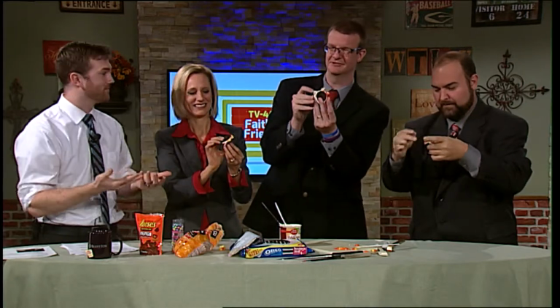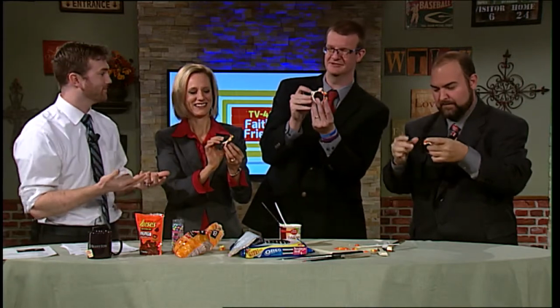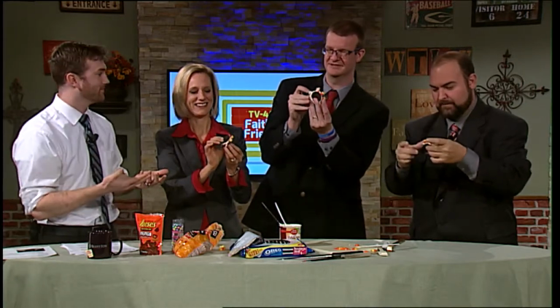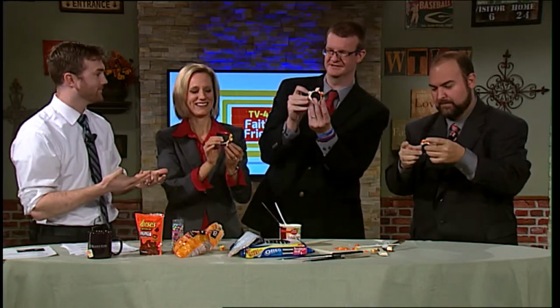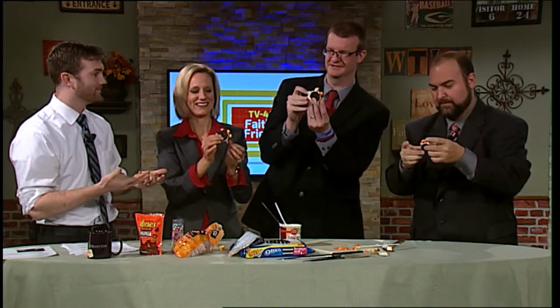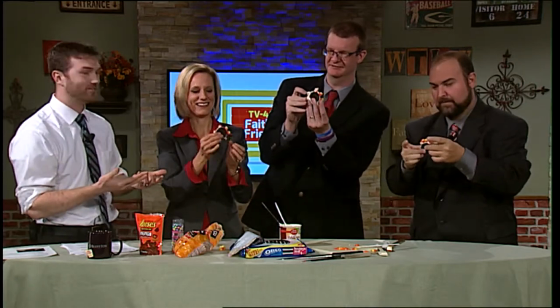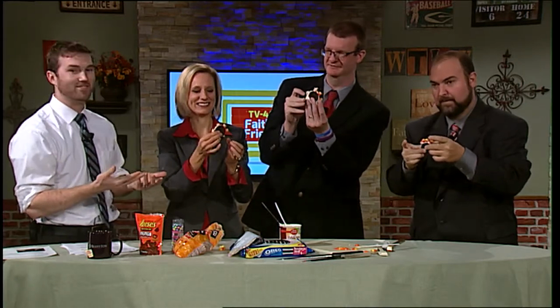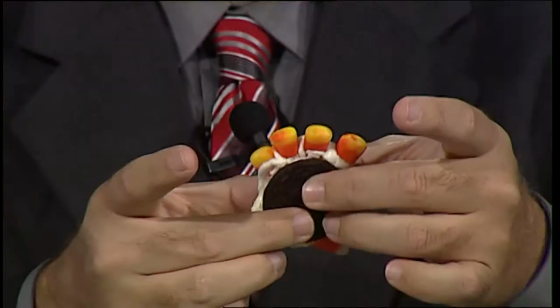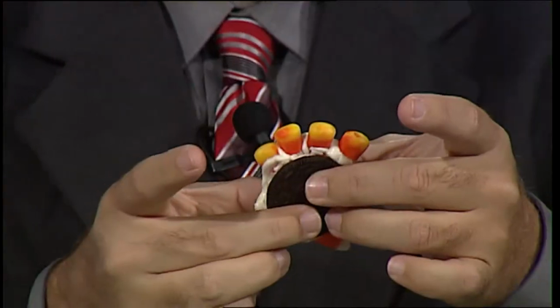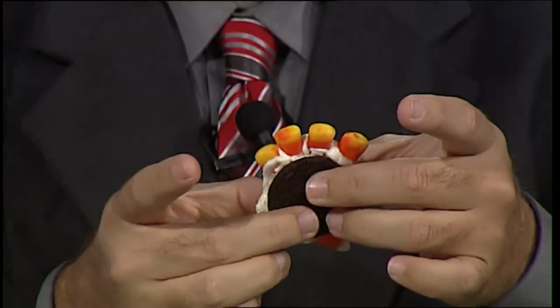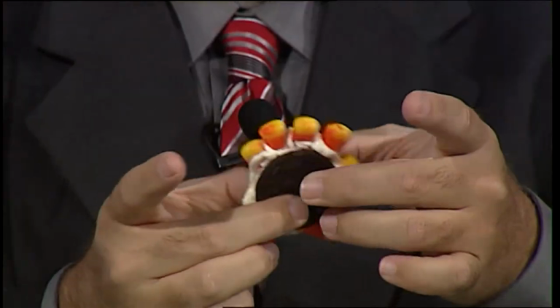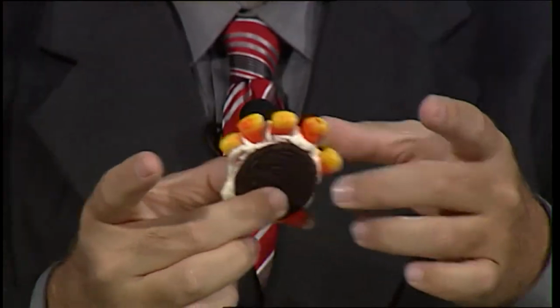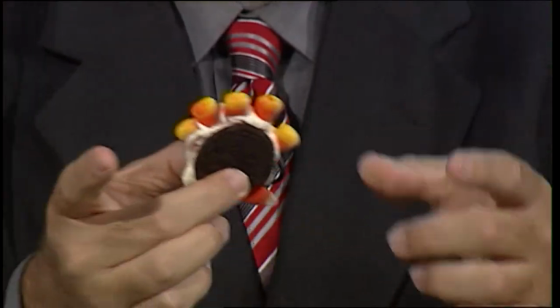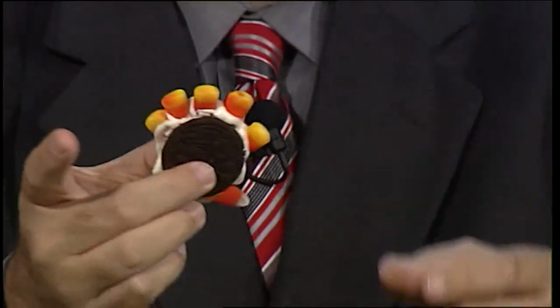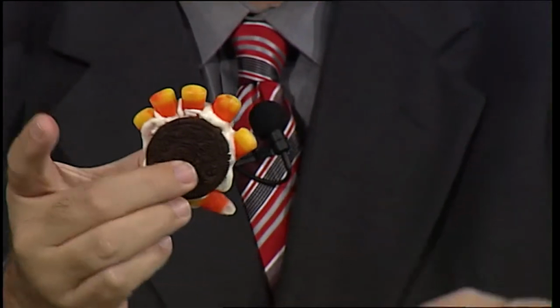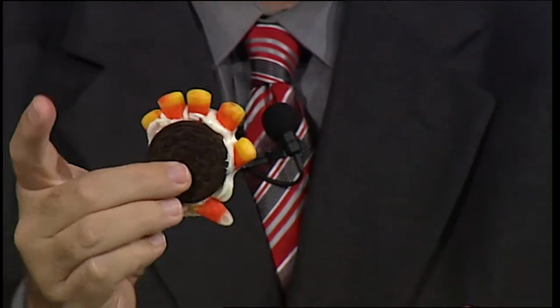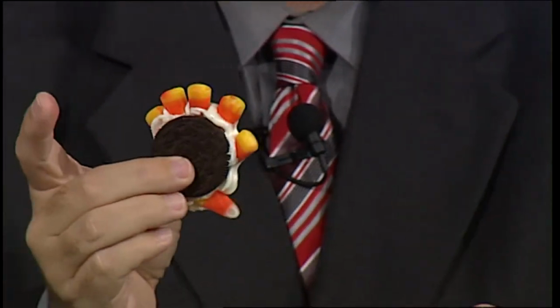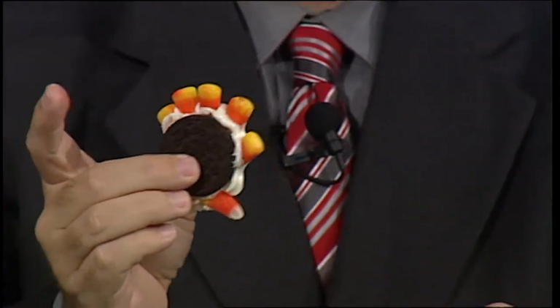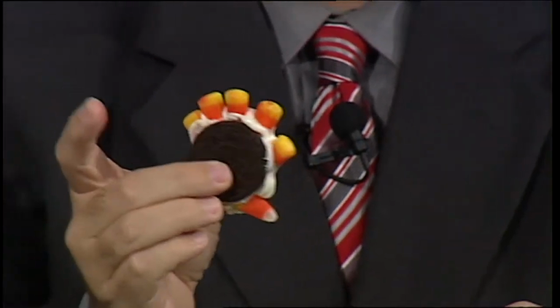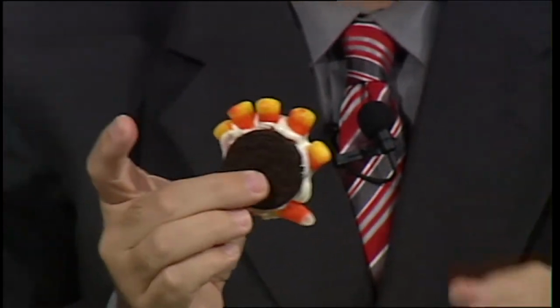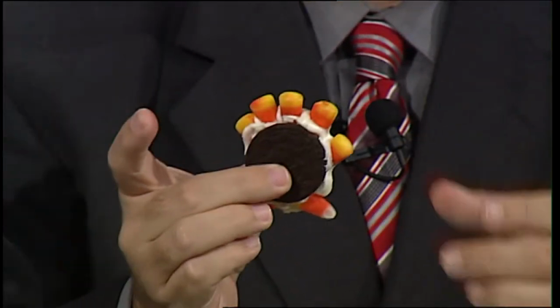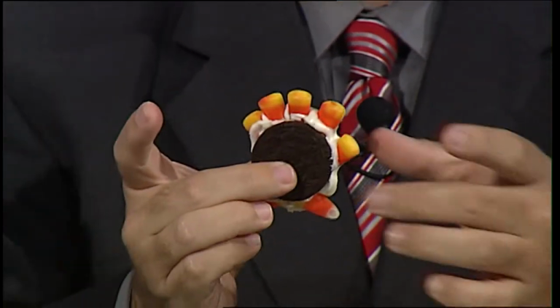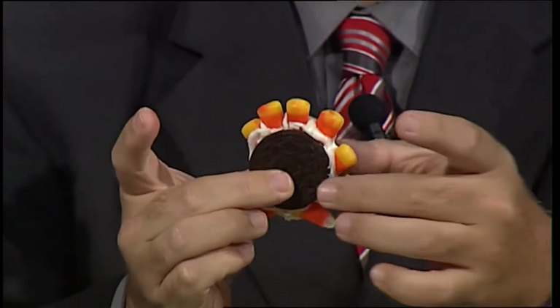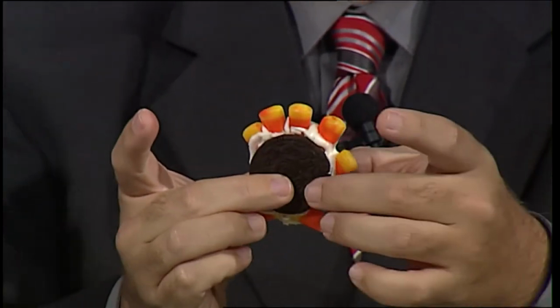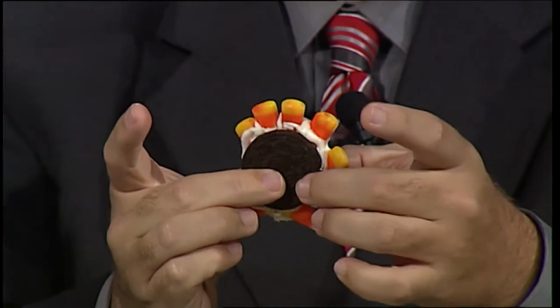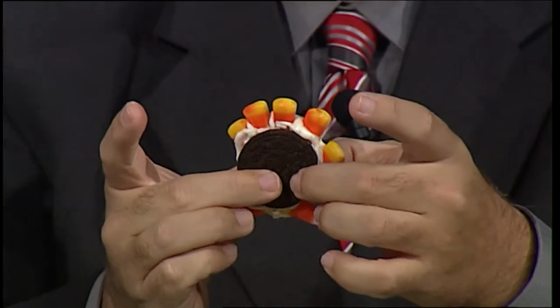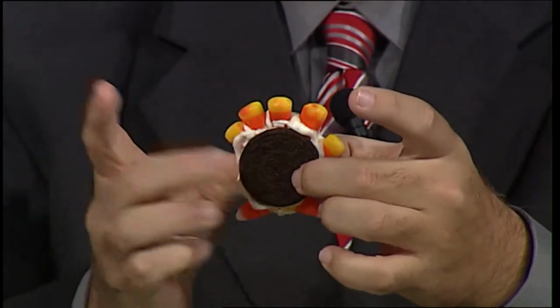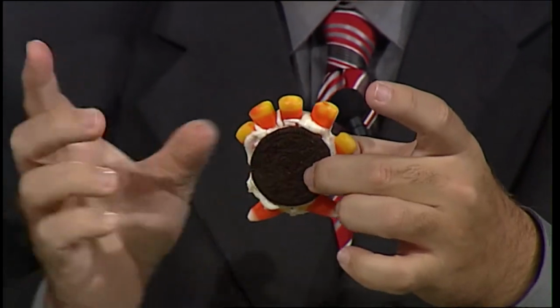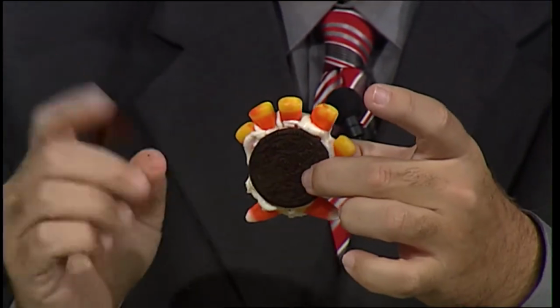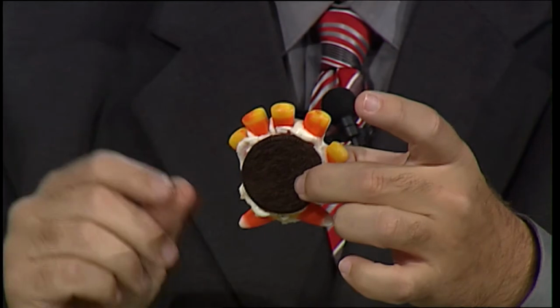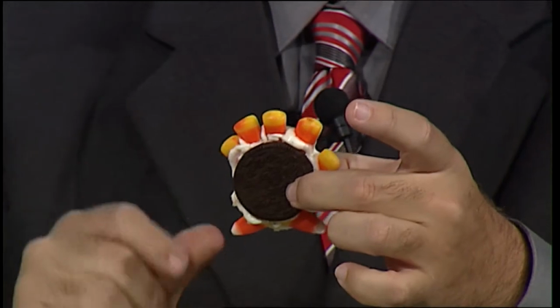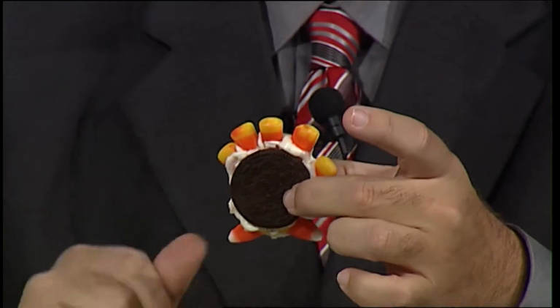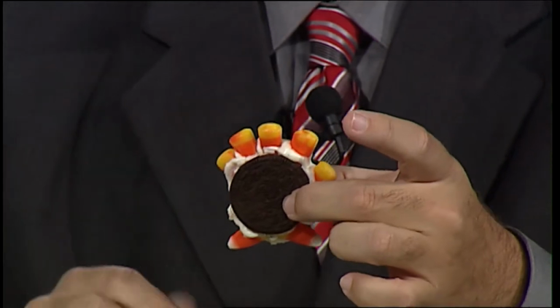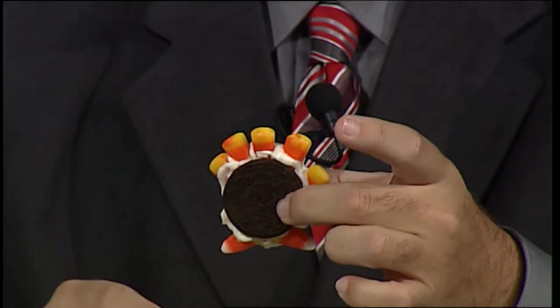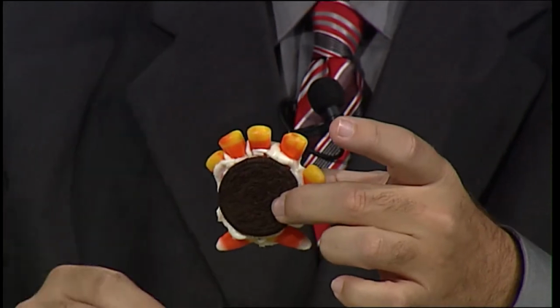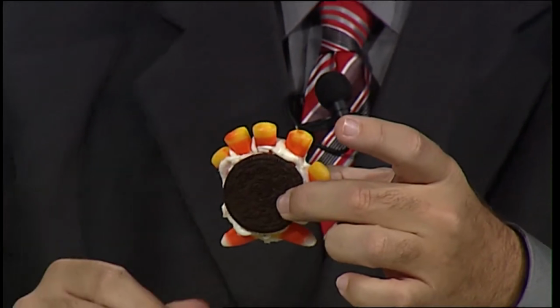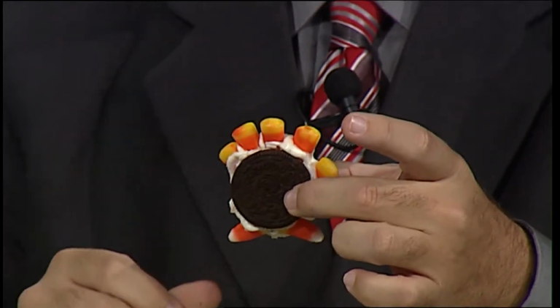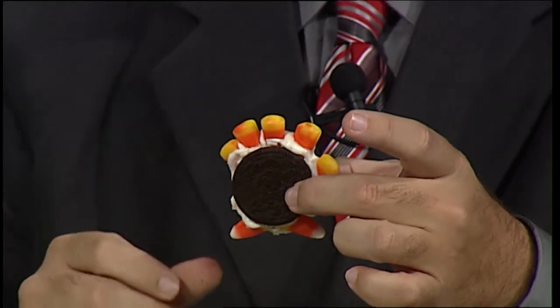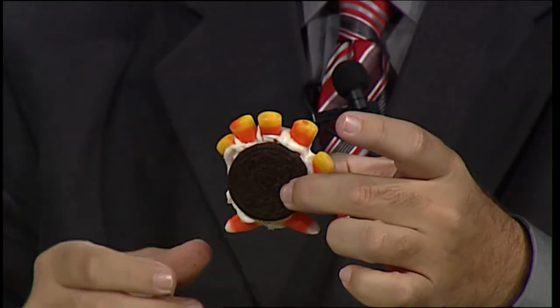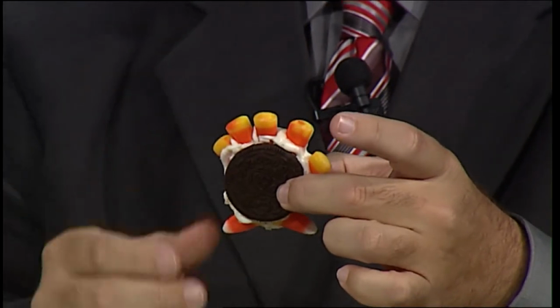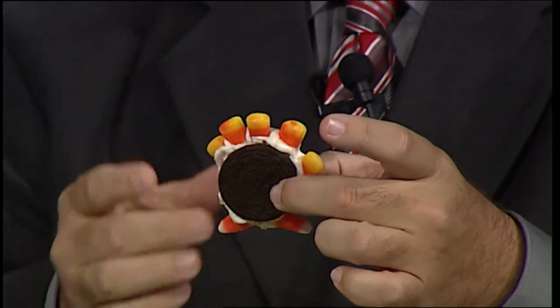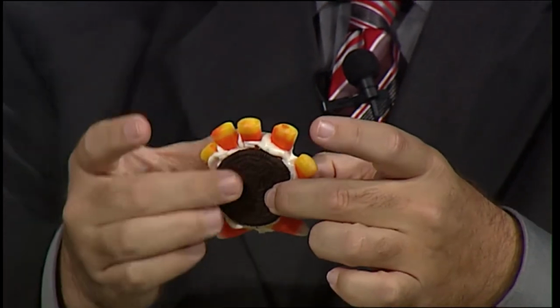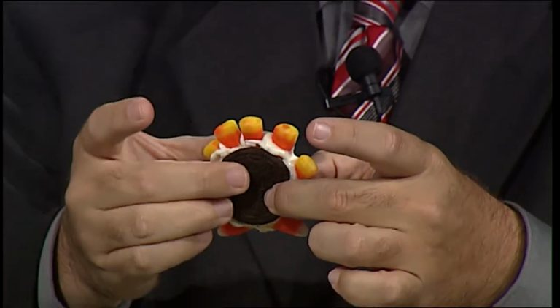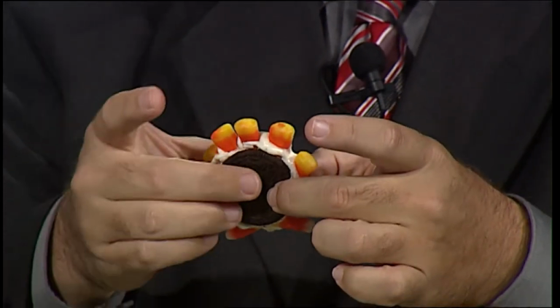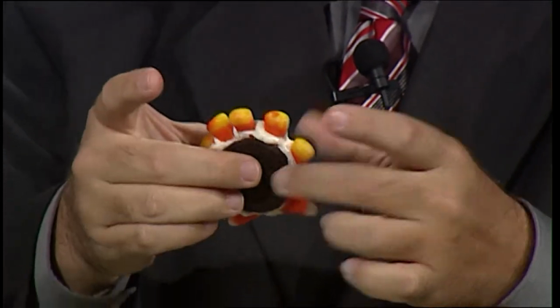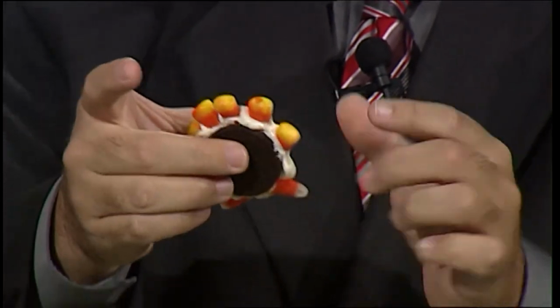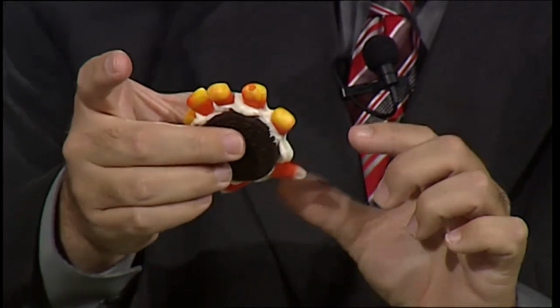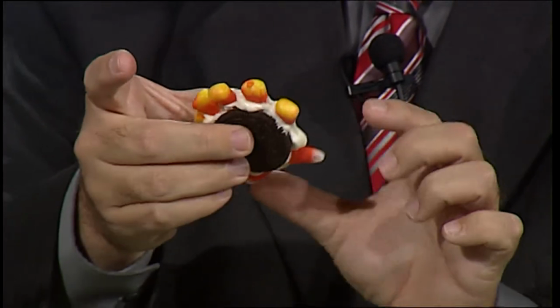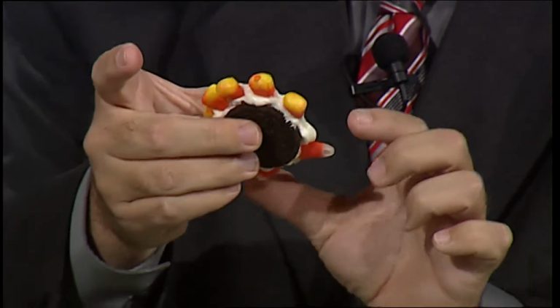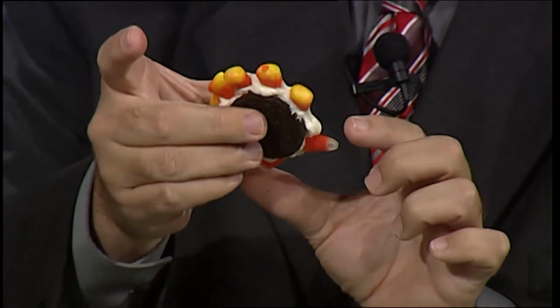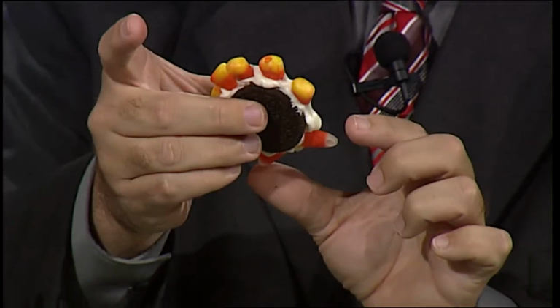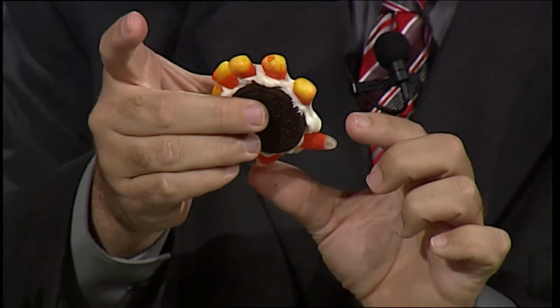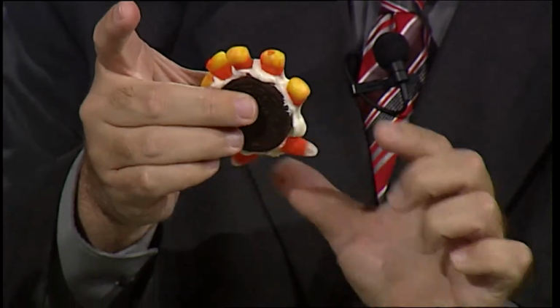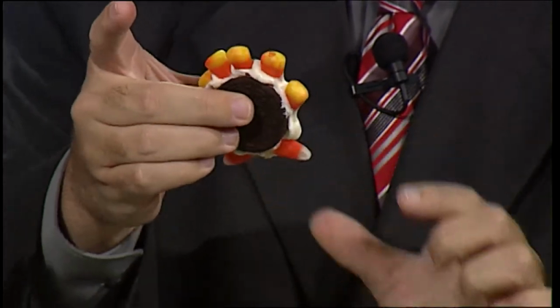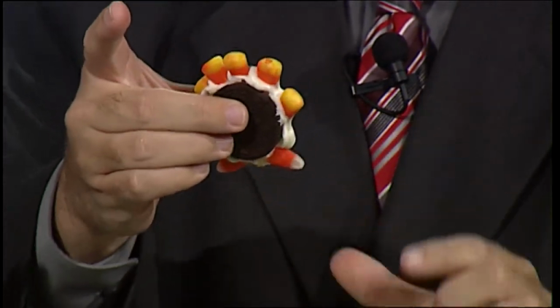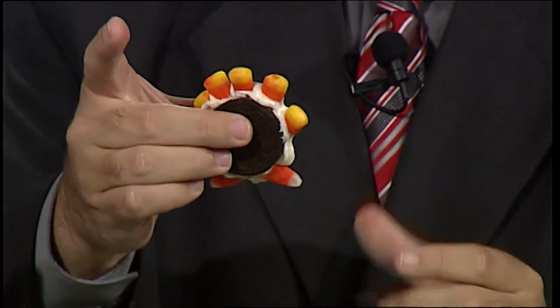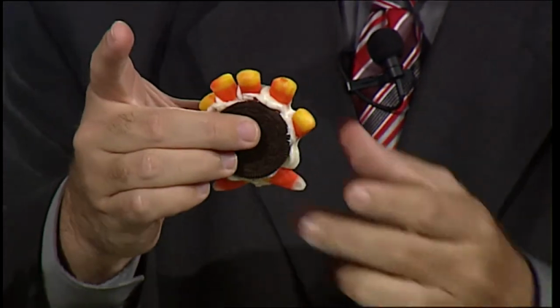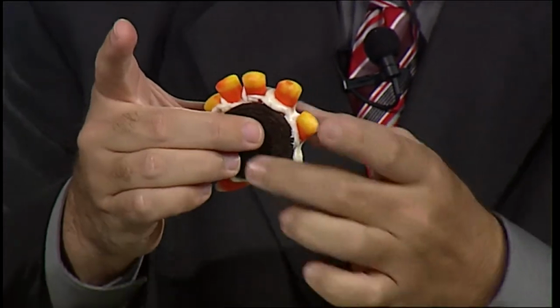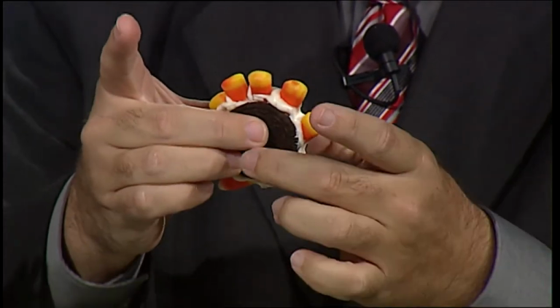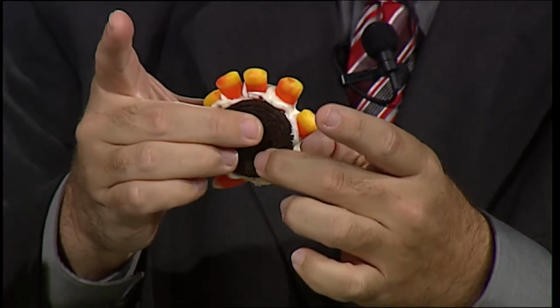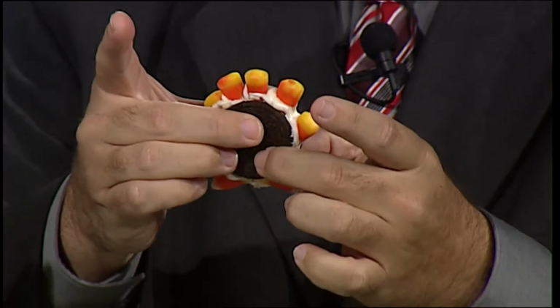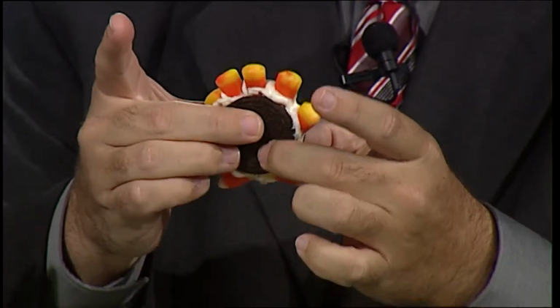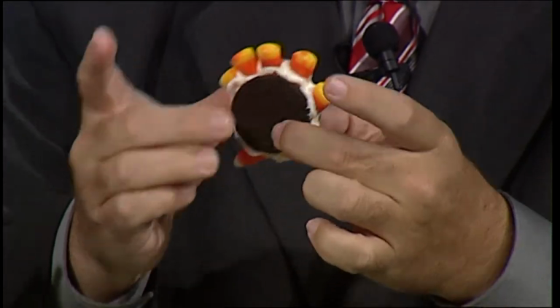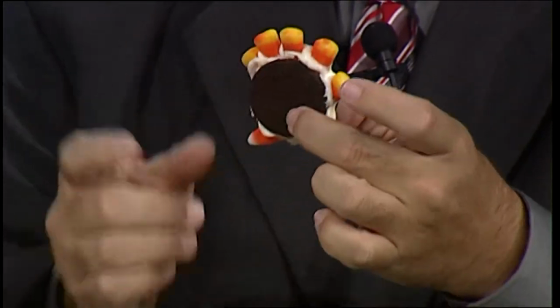I'm losing the stuffing! Oh, look at that — it's getting closer. I see your feathers. Are you talking to your turkey?